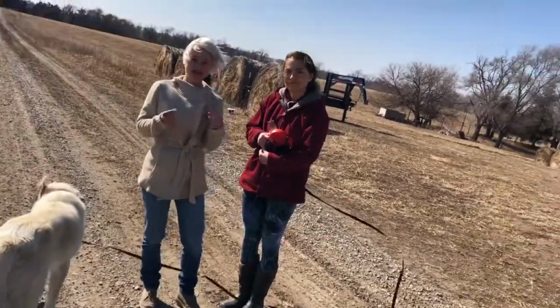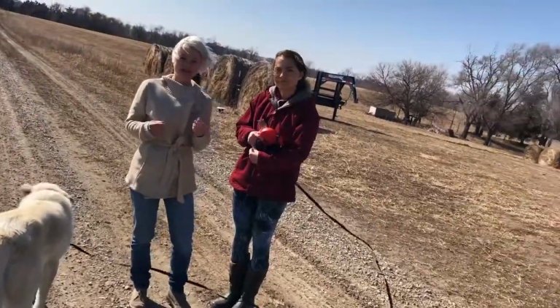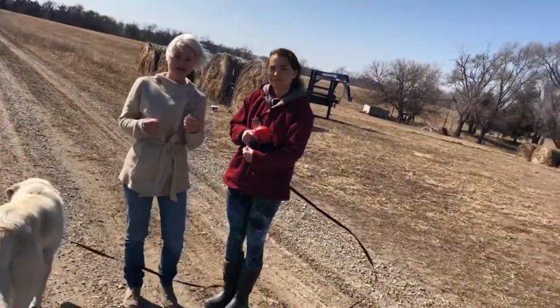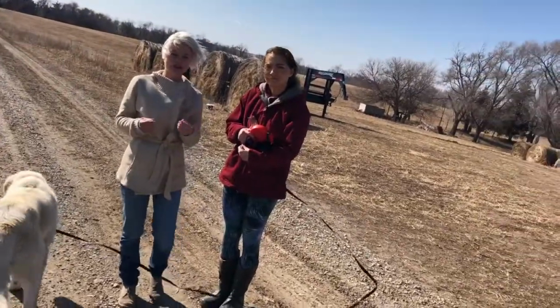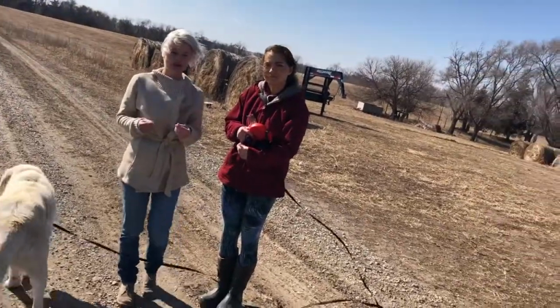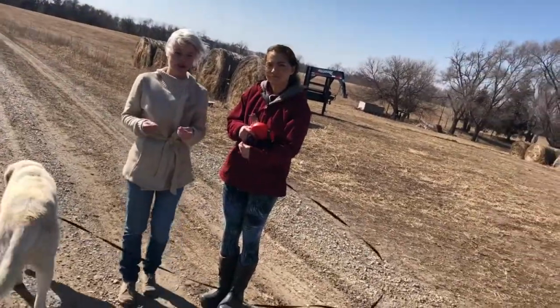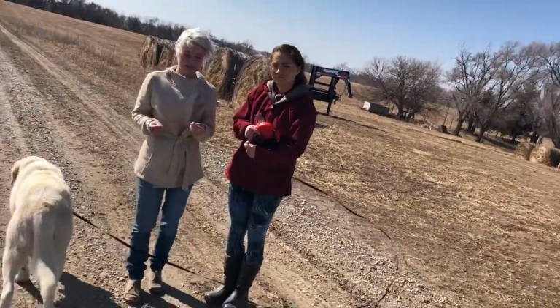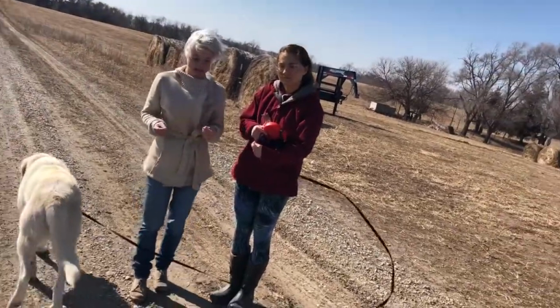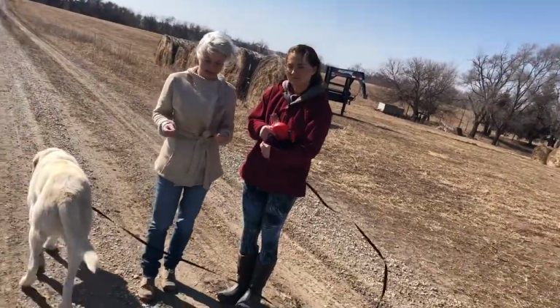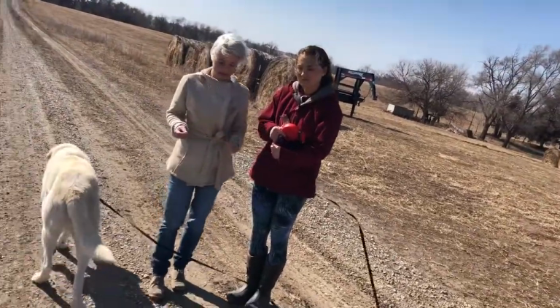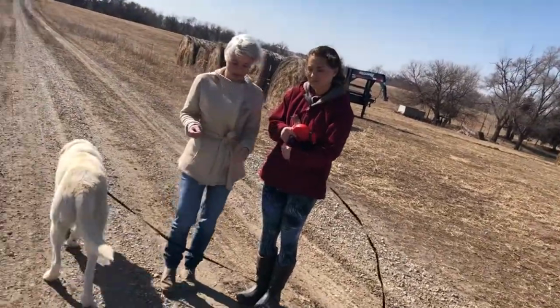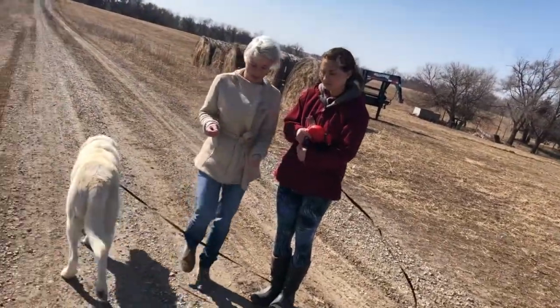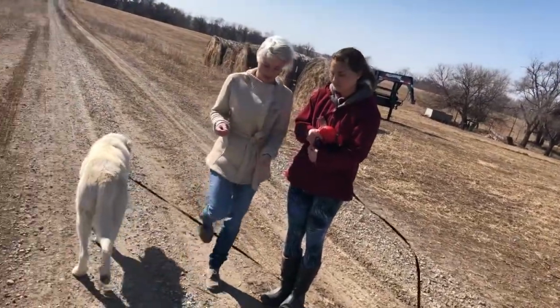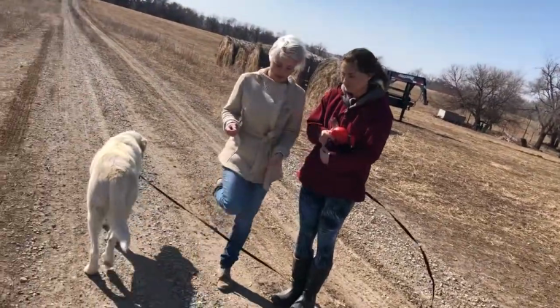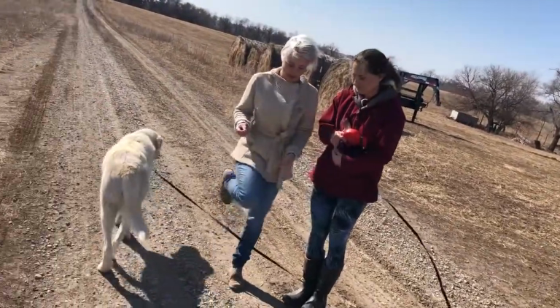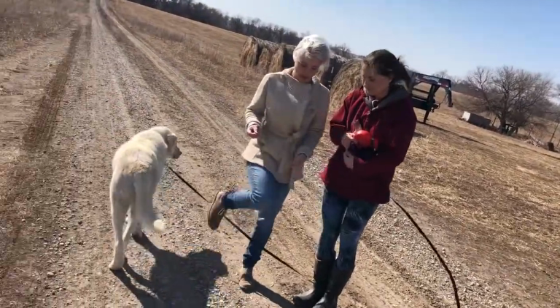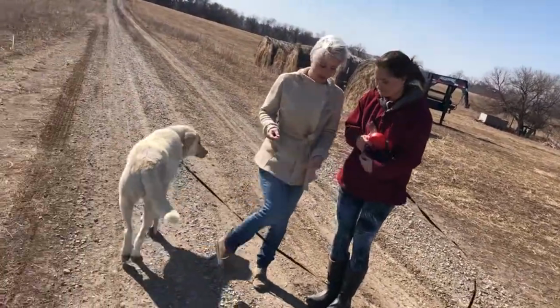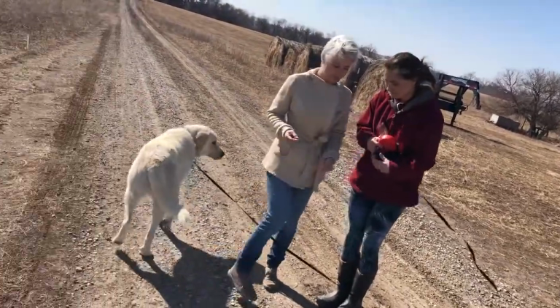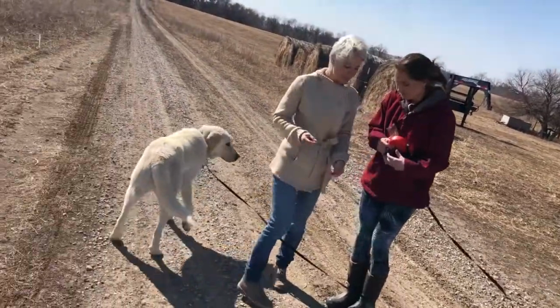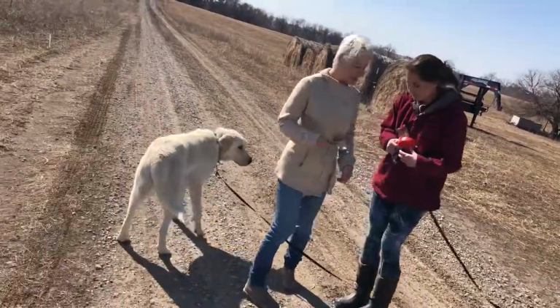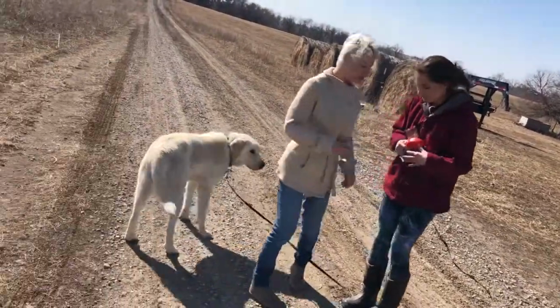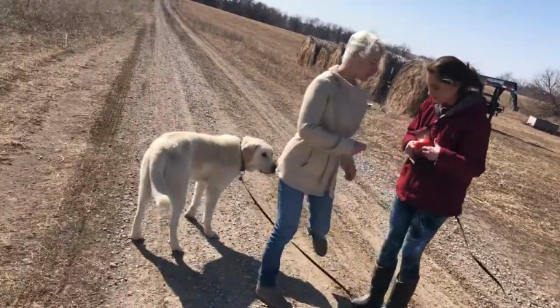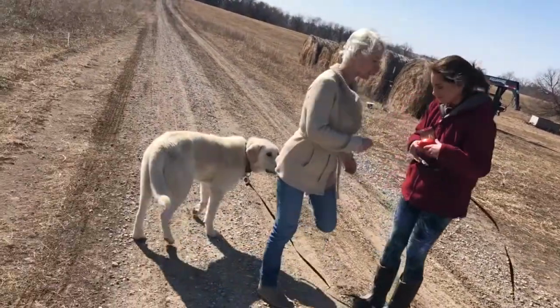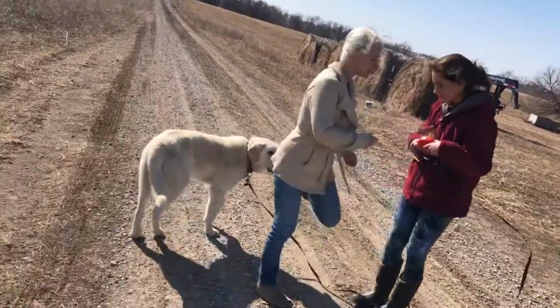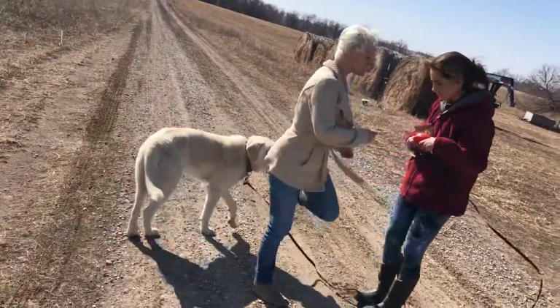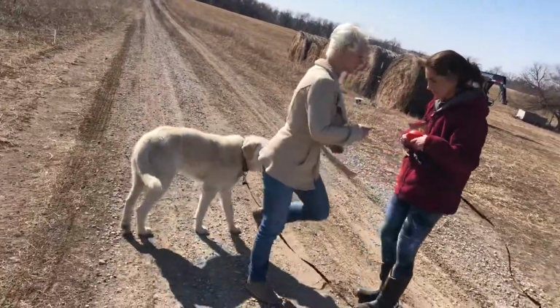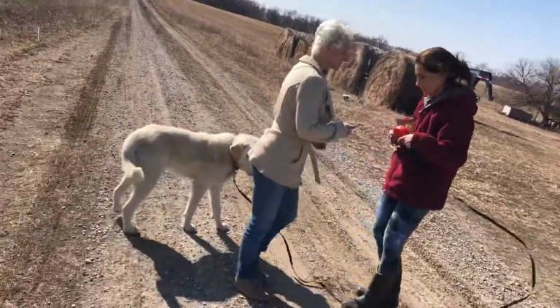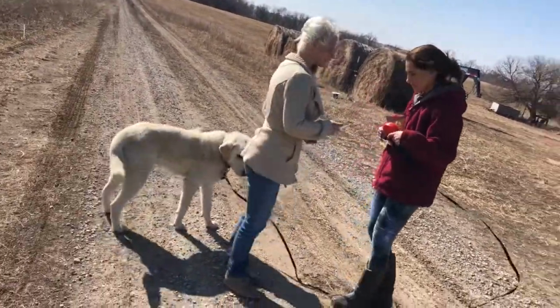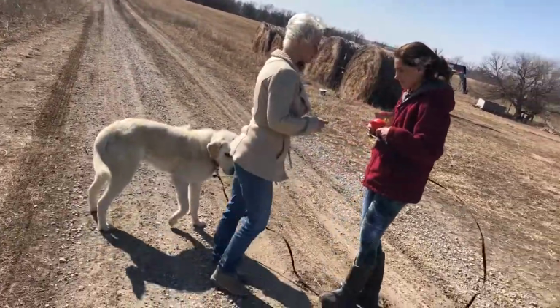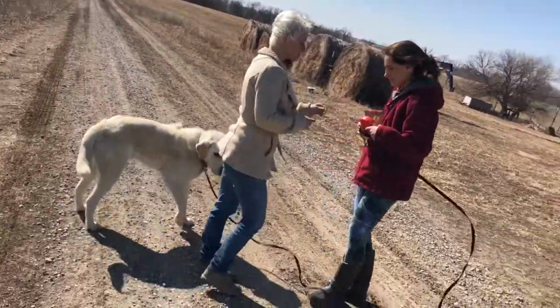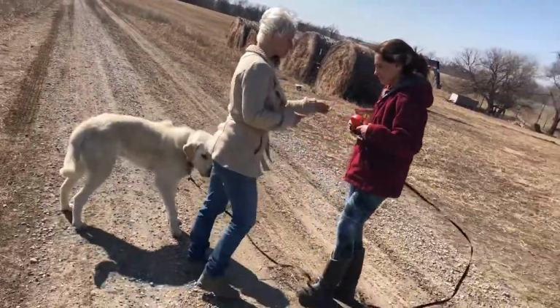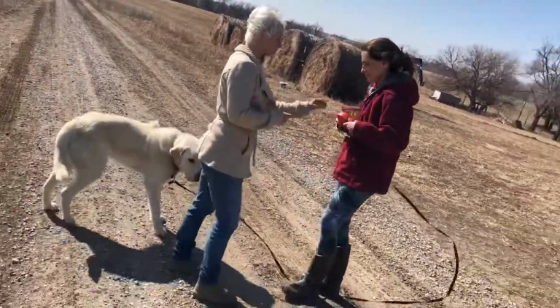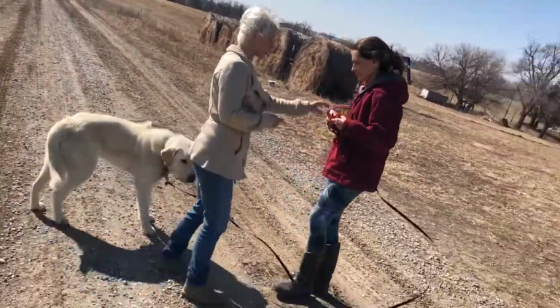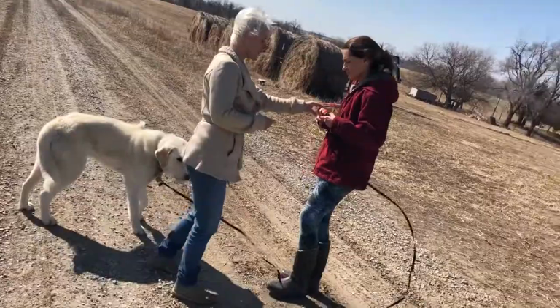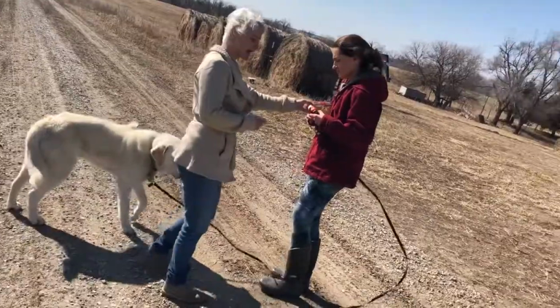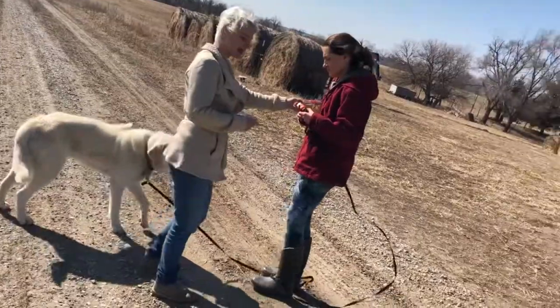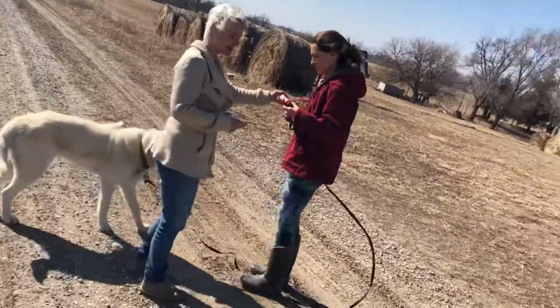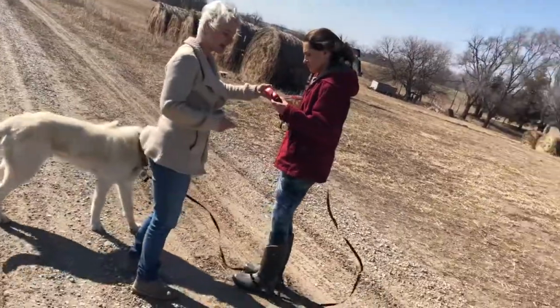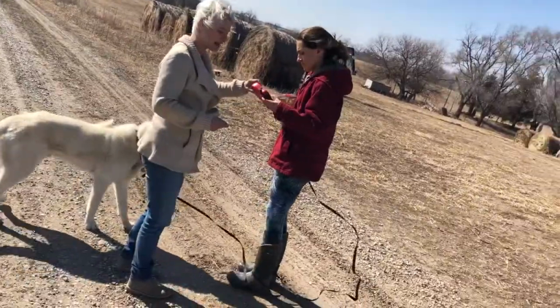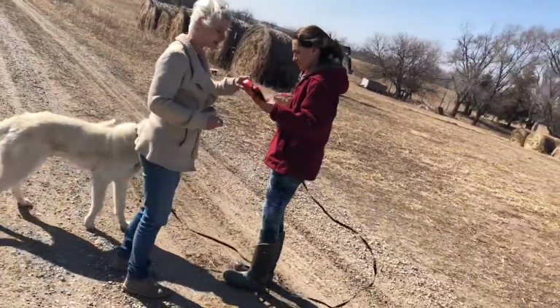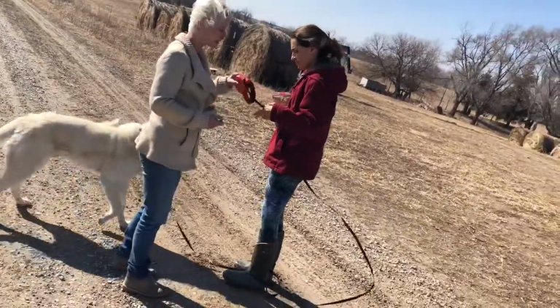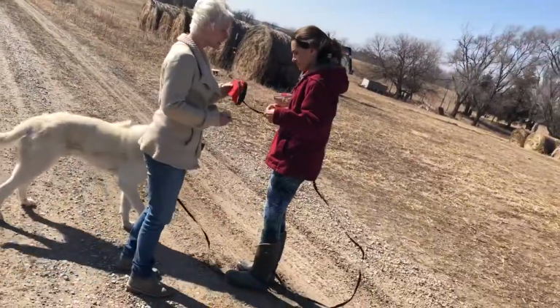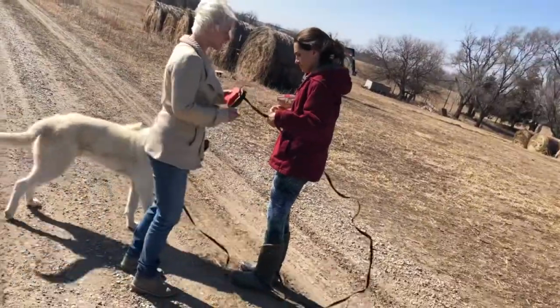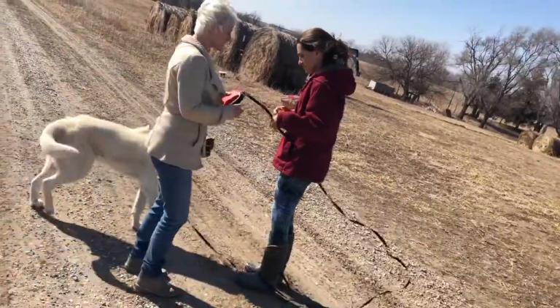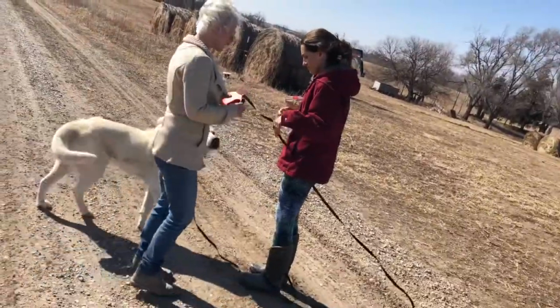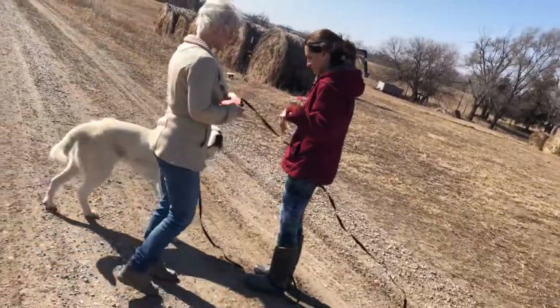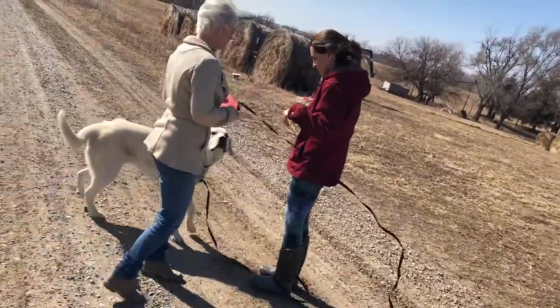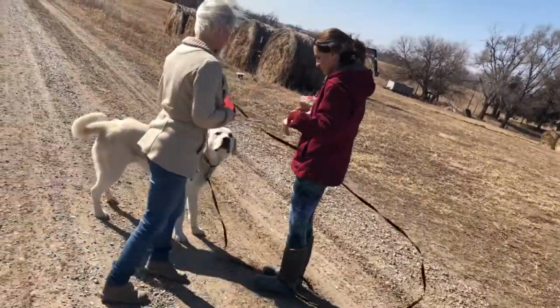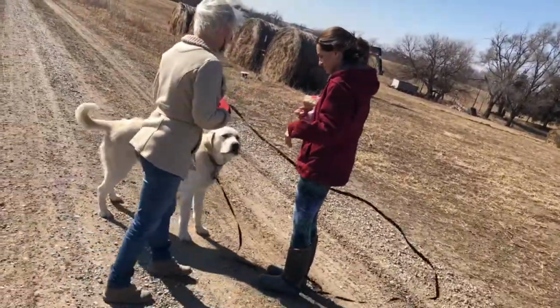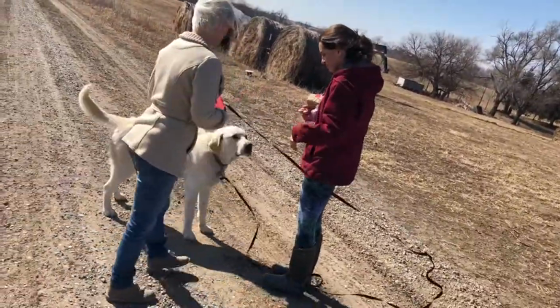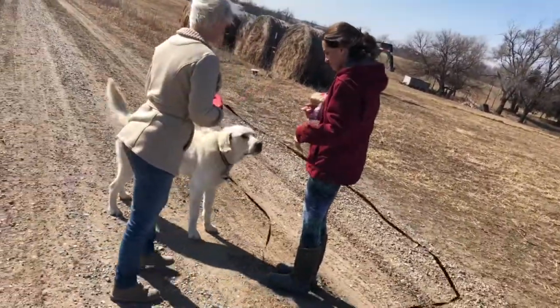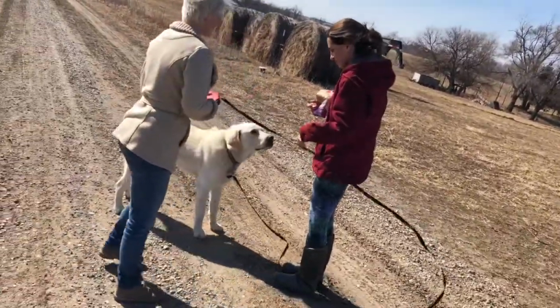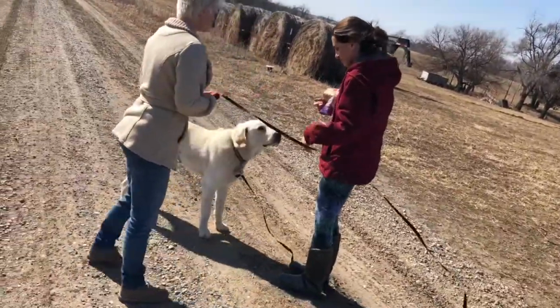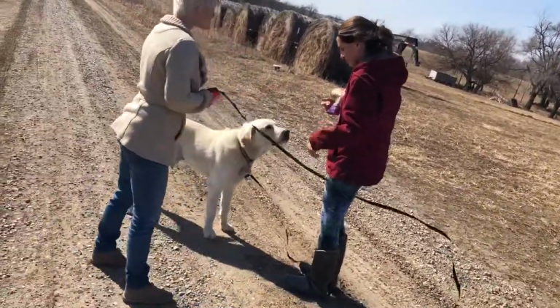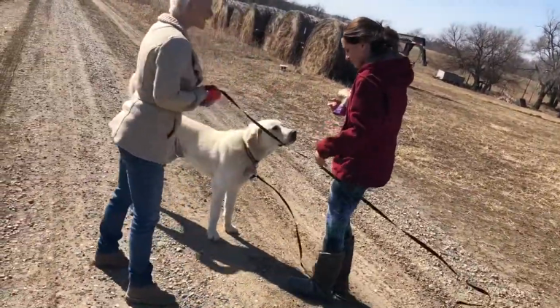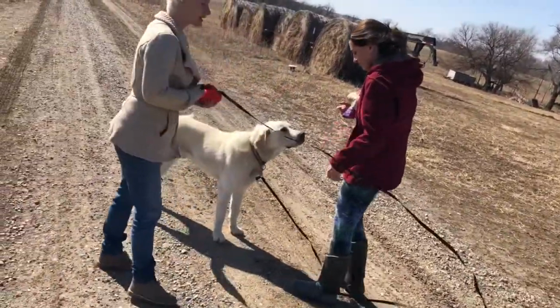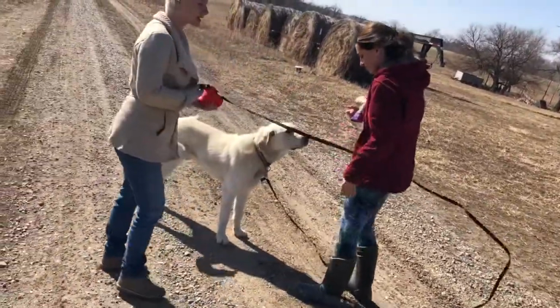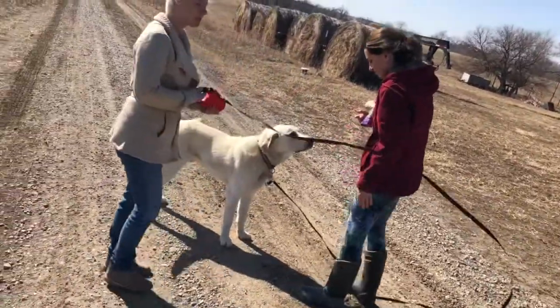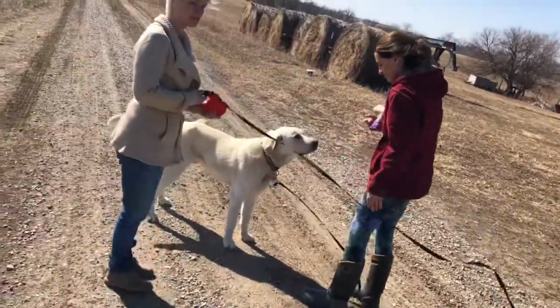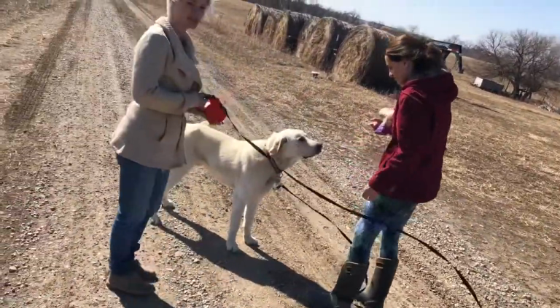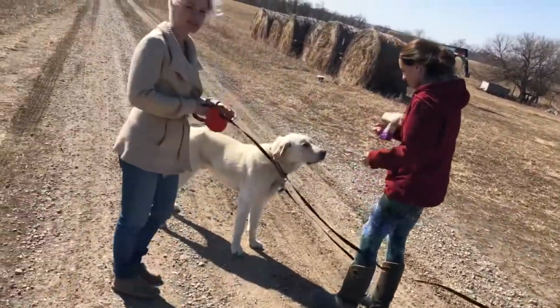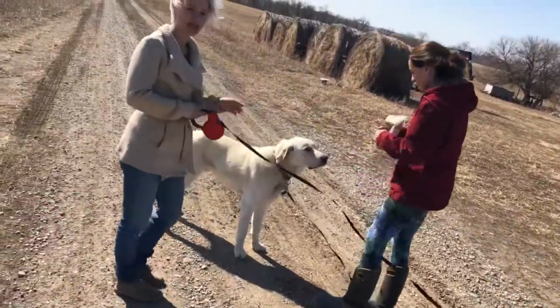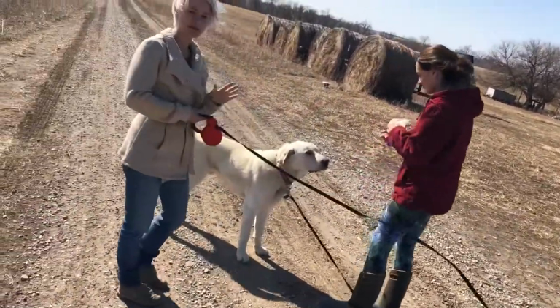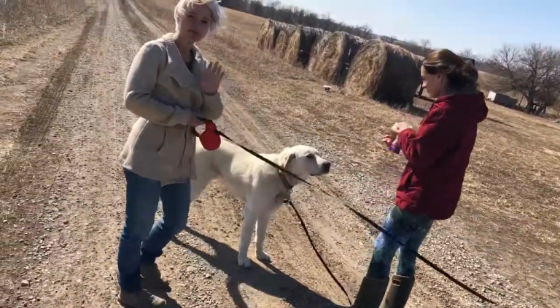So let's practice this a little bit right now. I'm going to go in and we'll take a couple of steps.